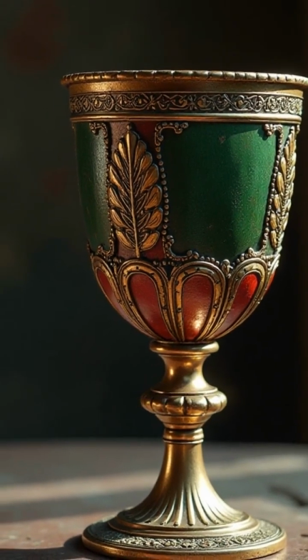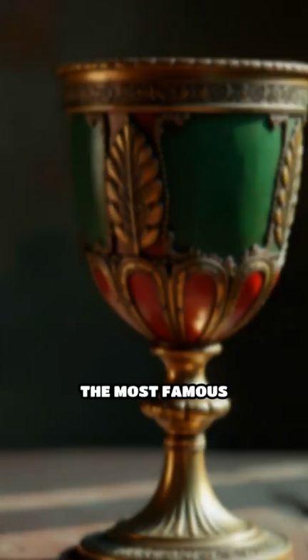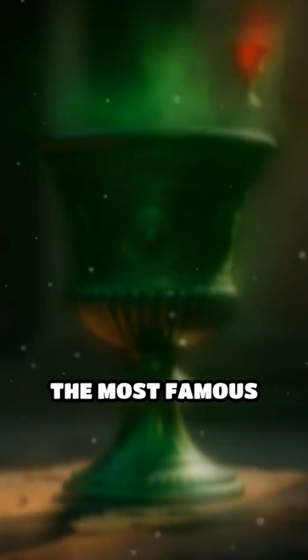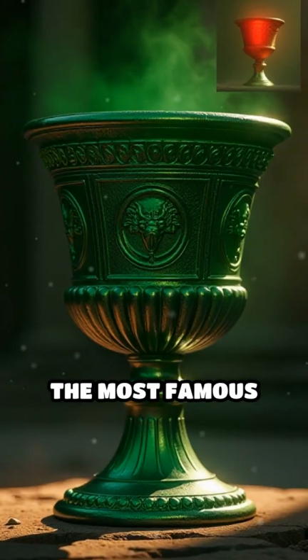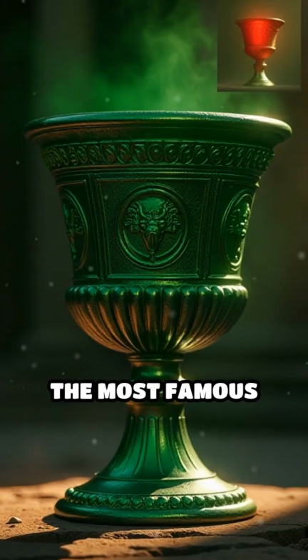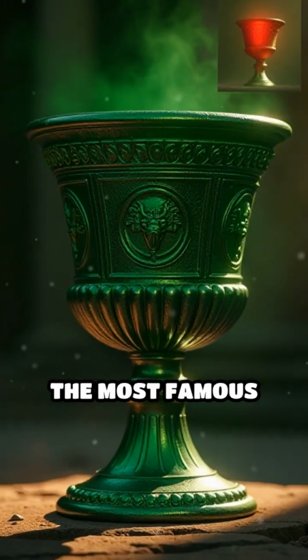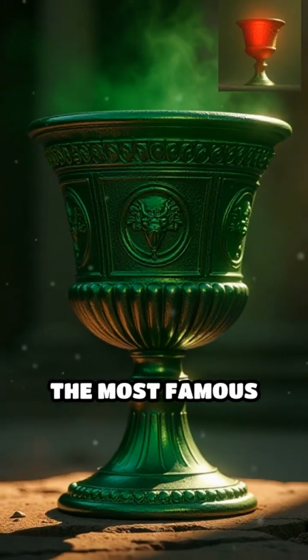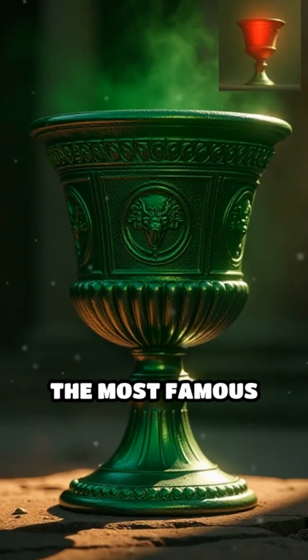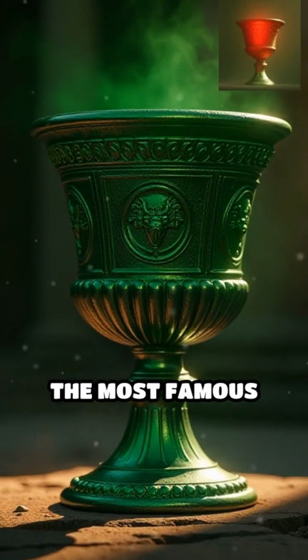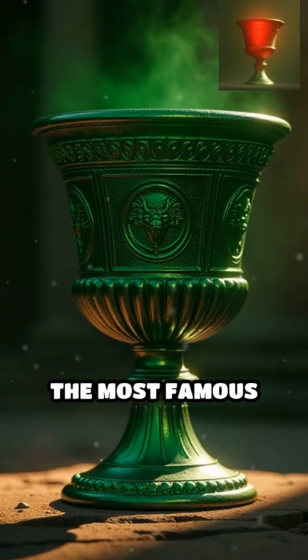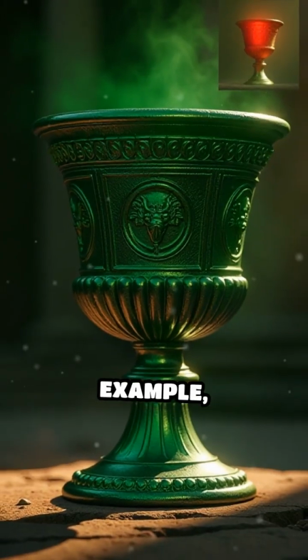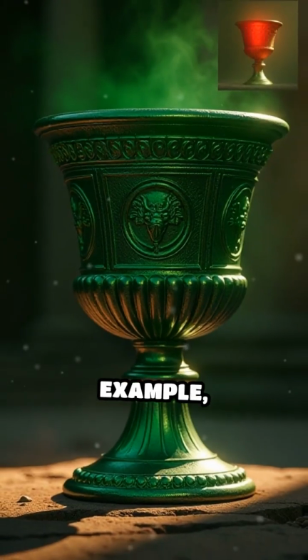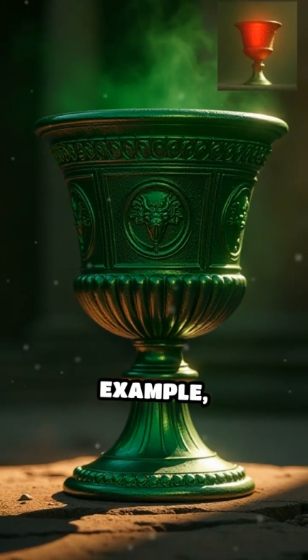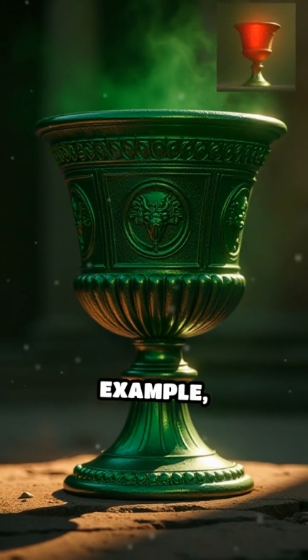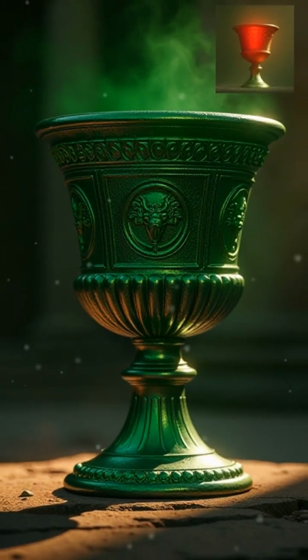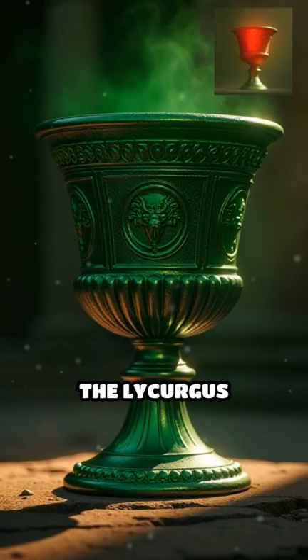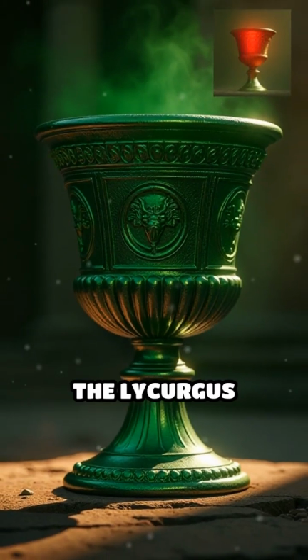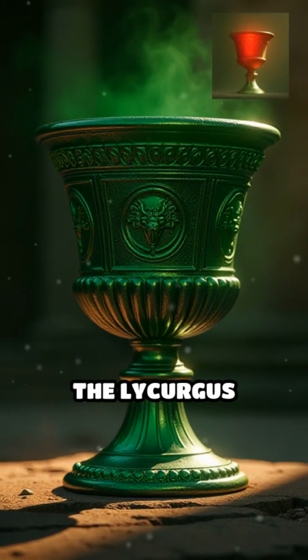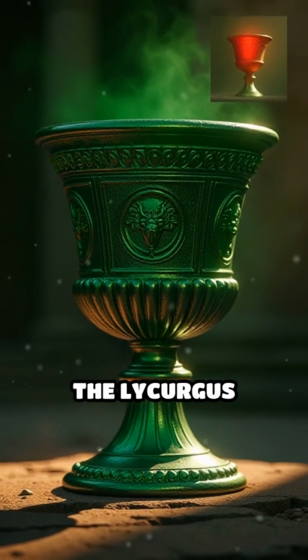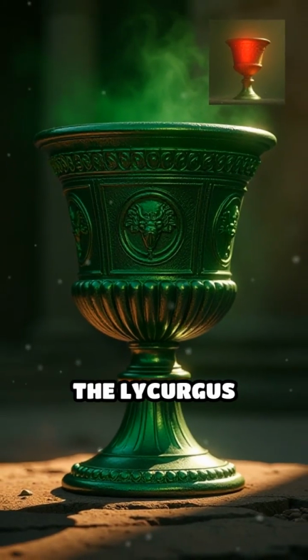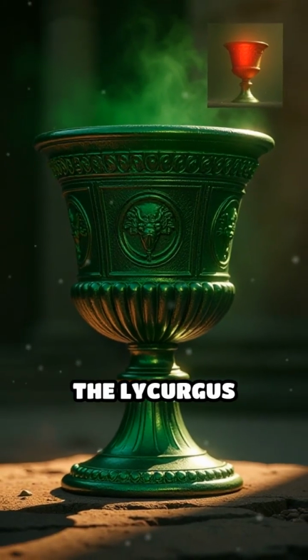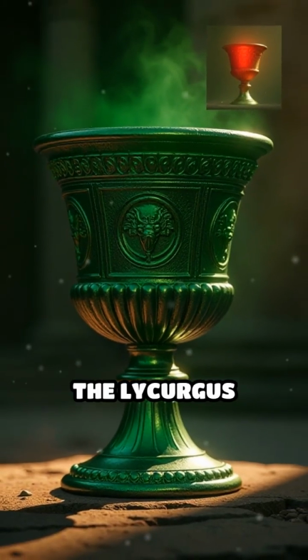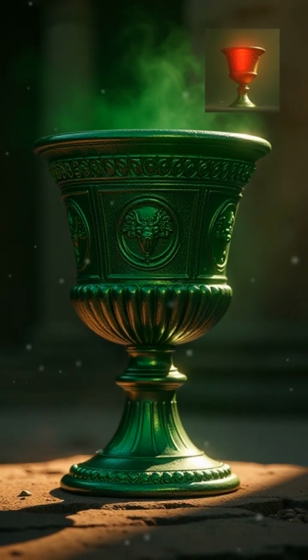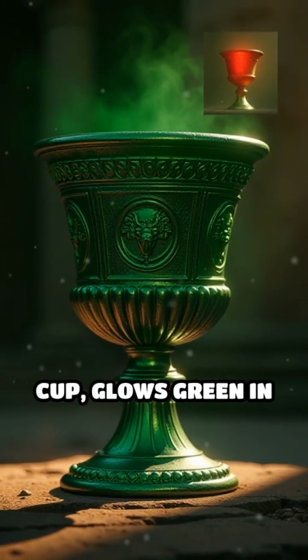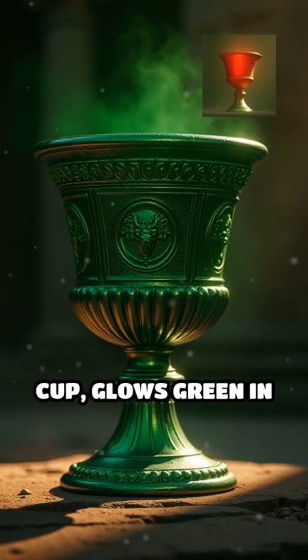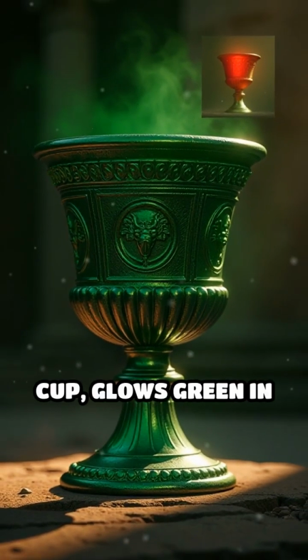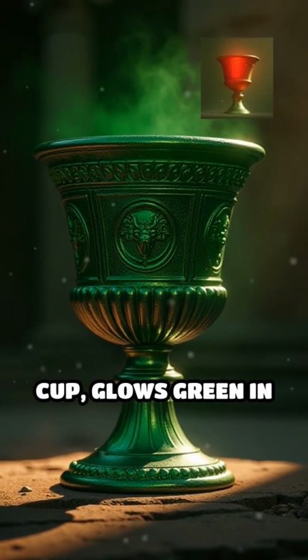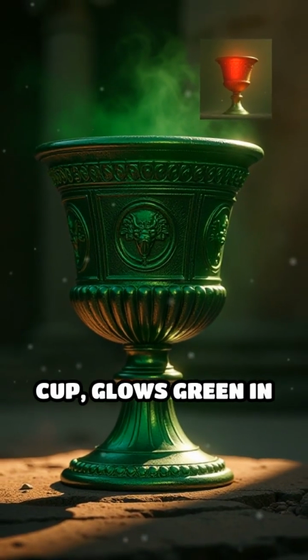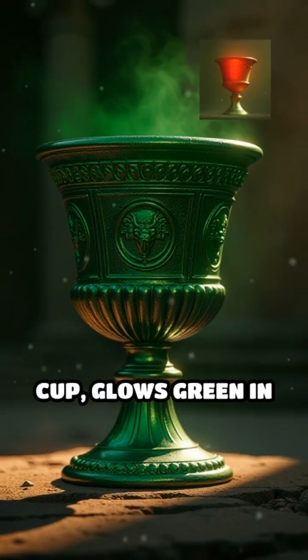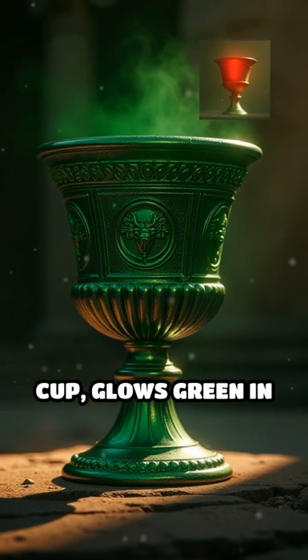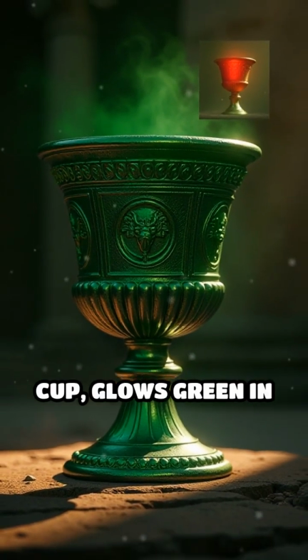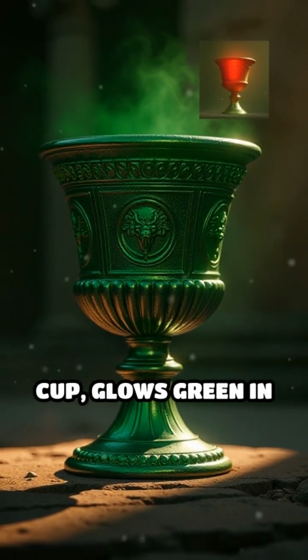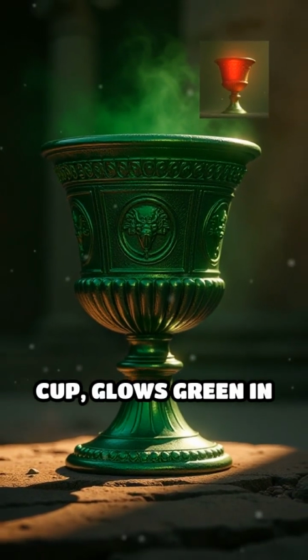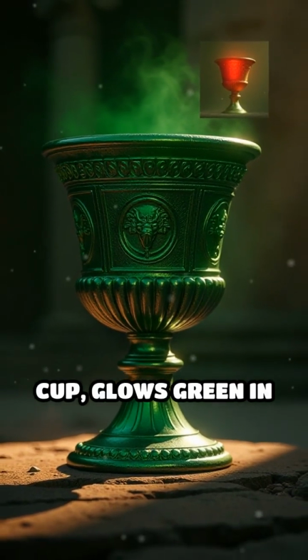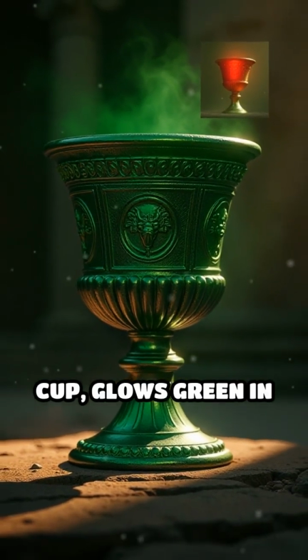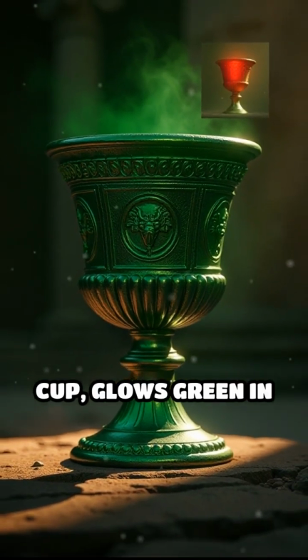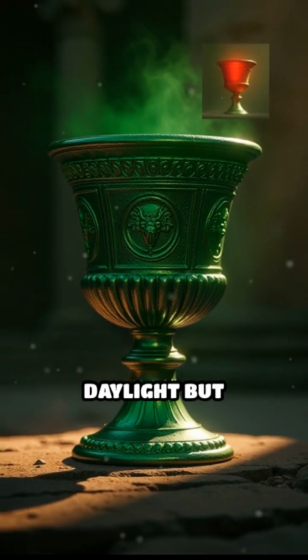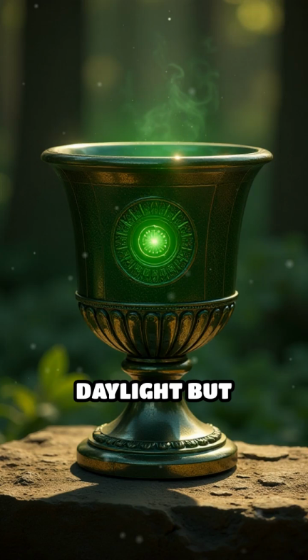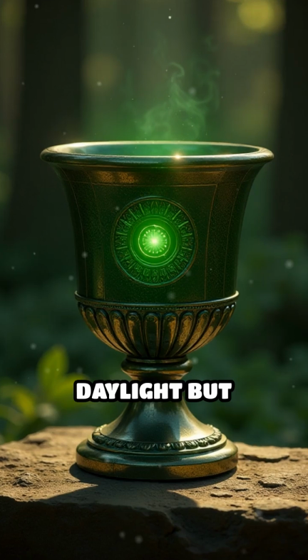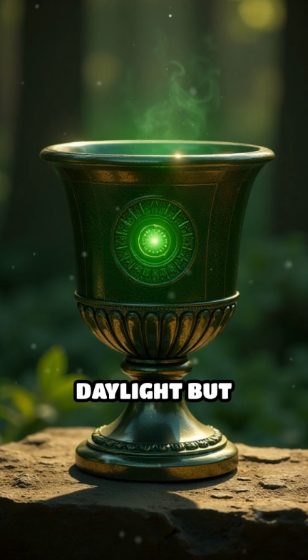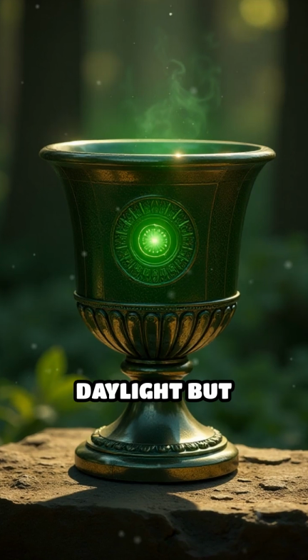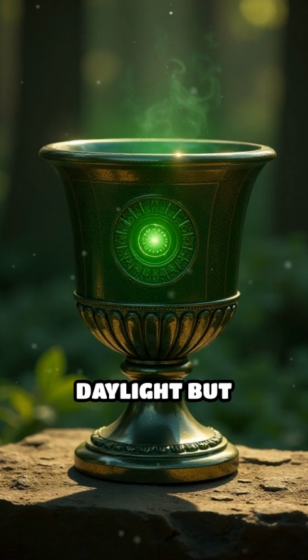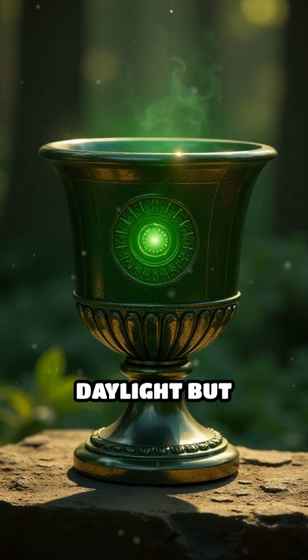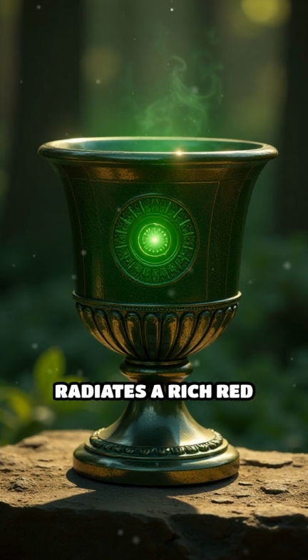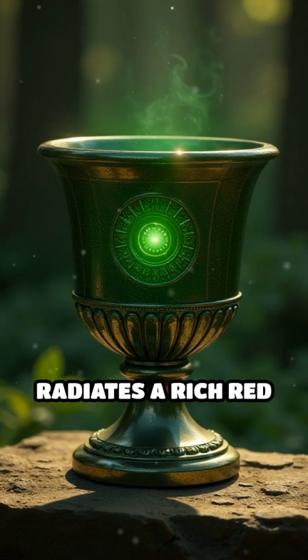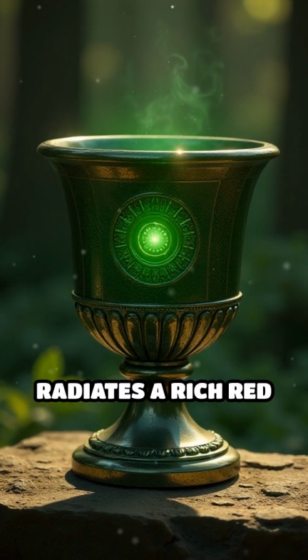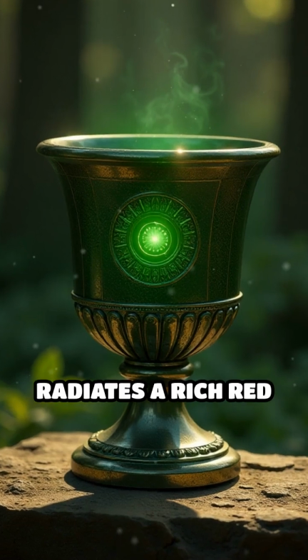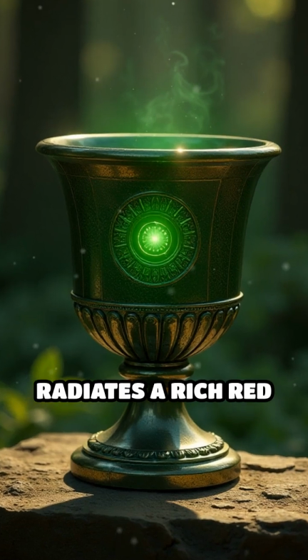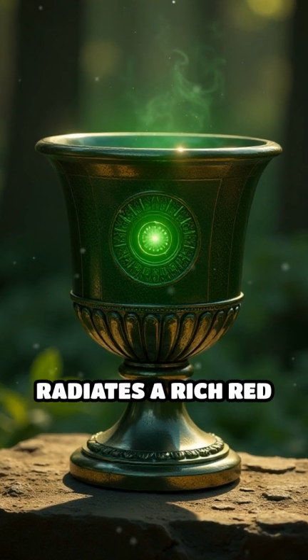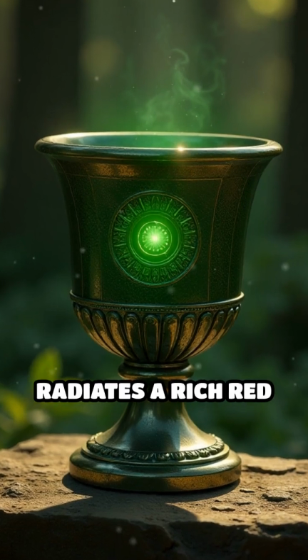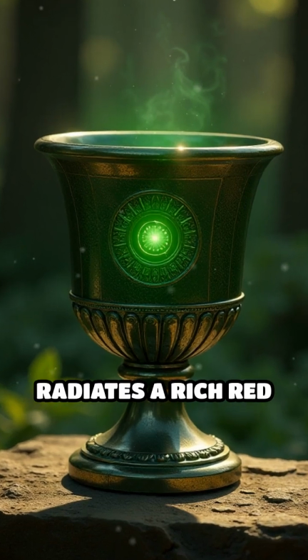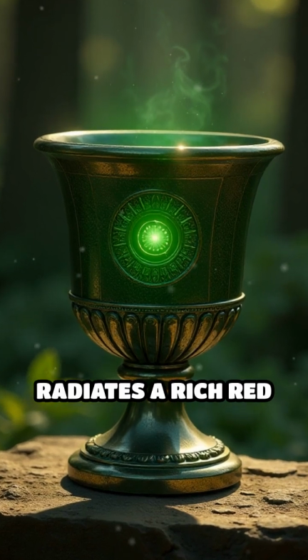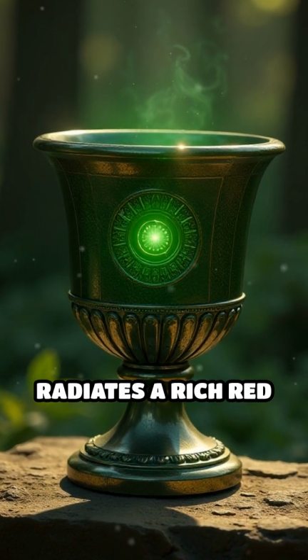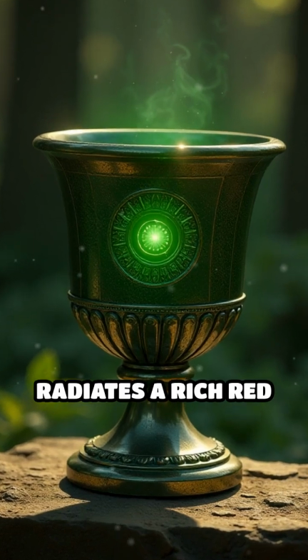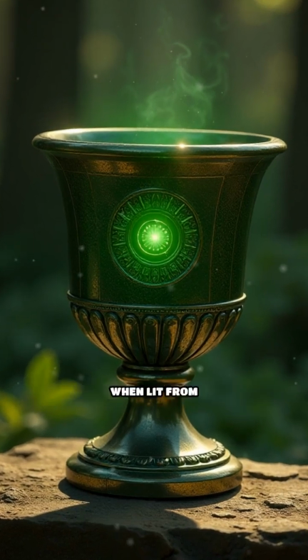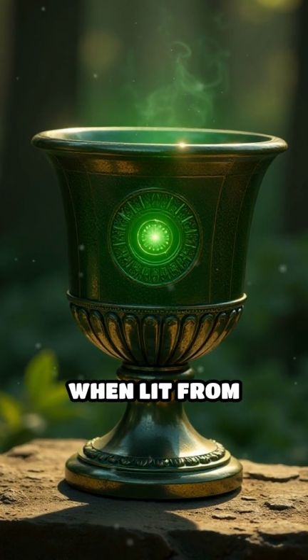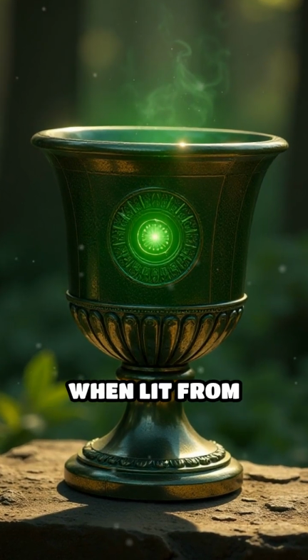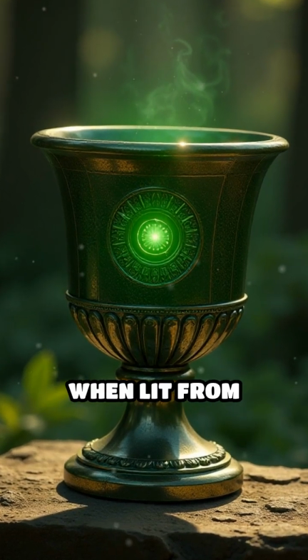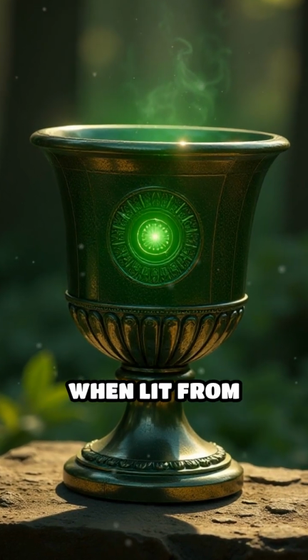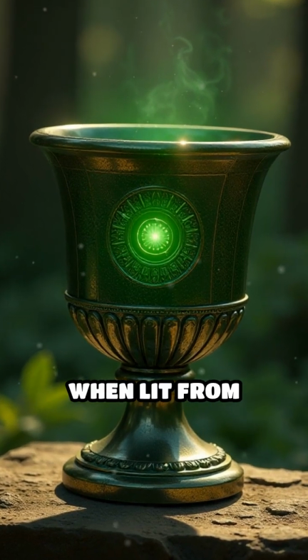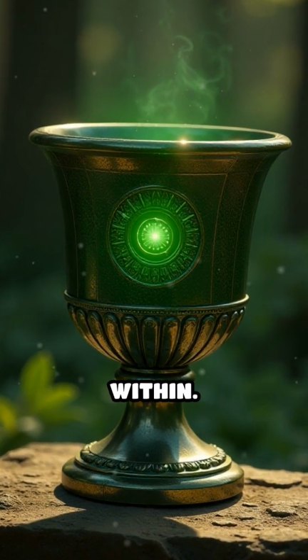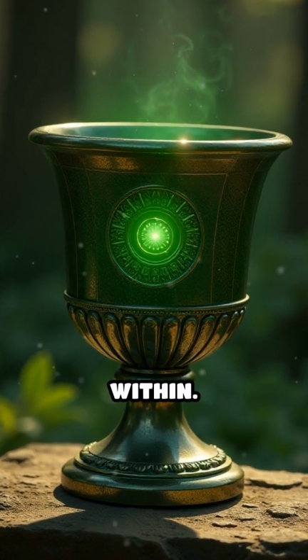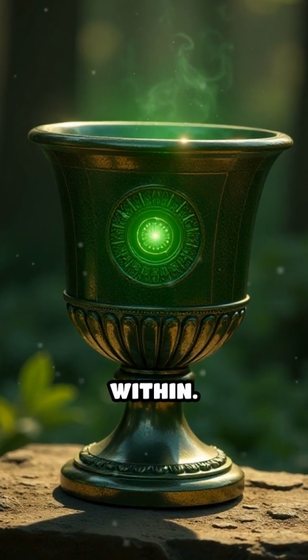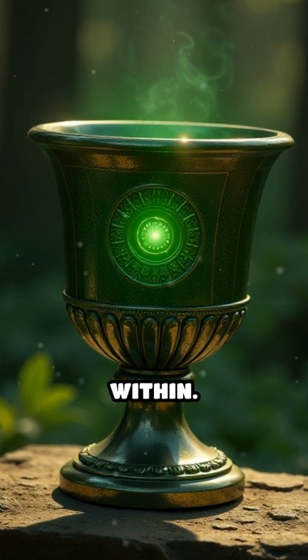The most famous example, the Lycurgus Cup, glows green in daylight but radiates a rich red when lit from within.